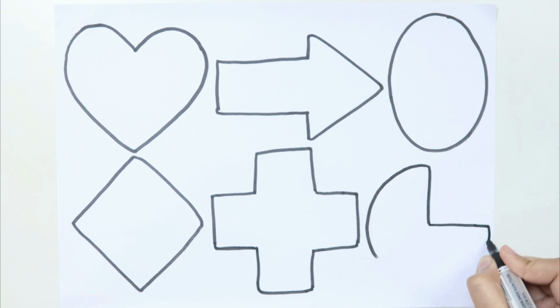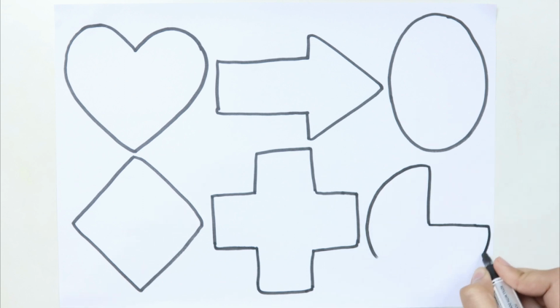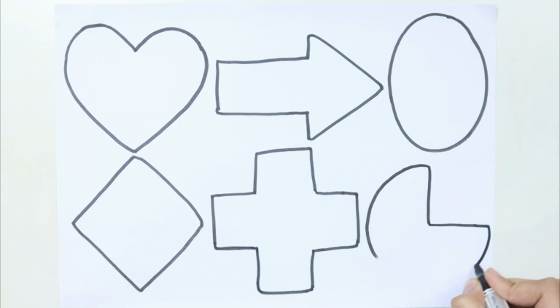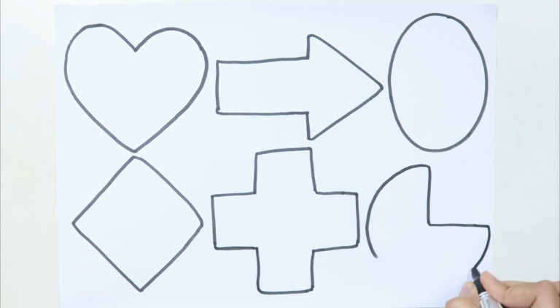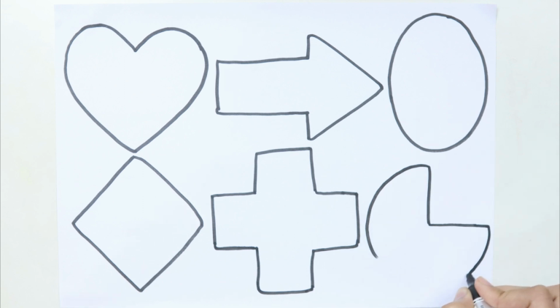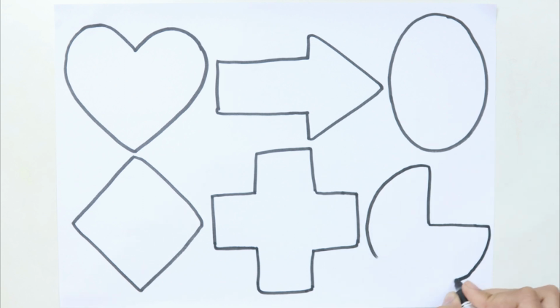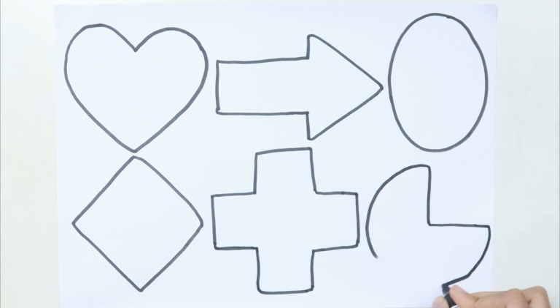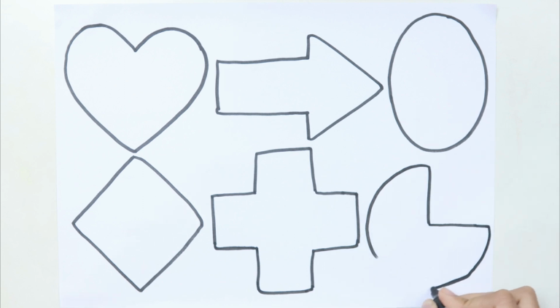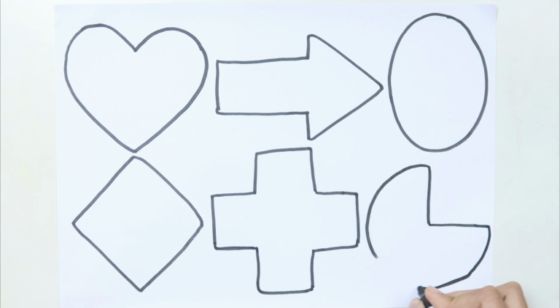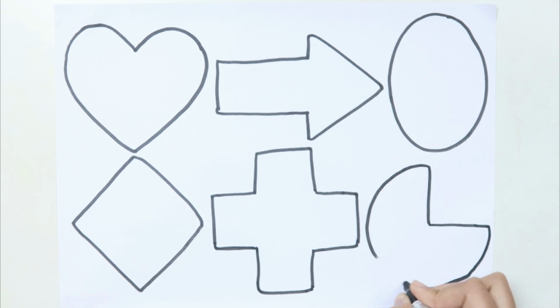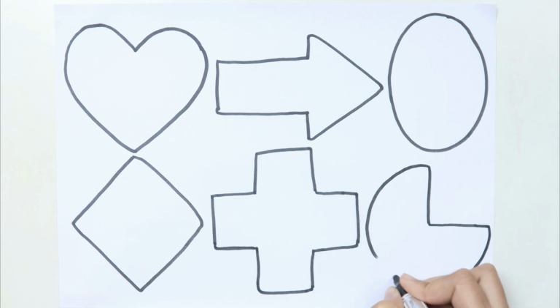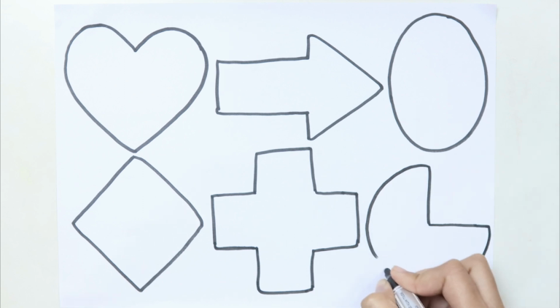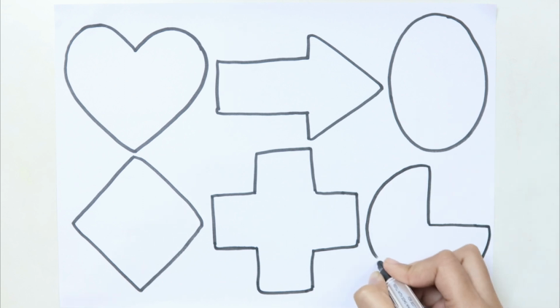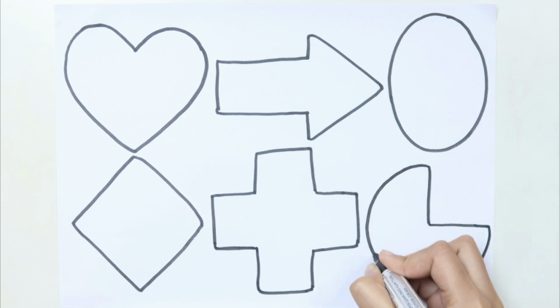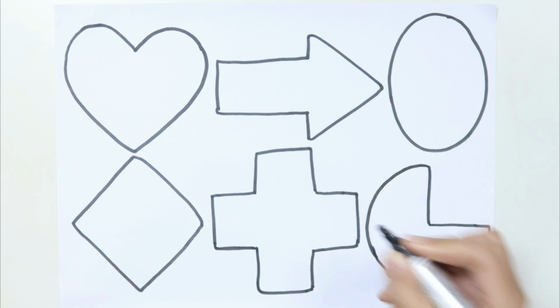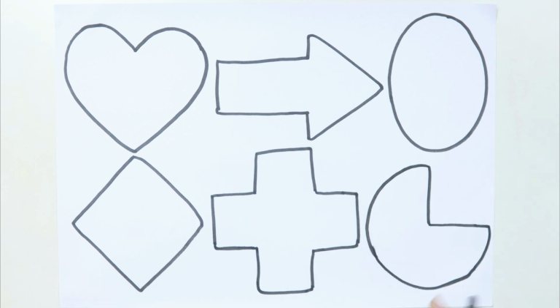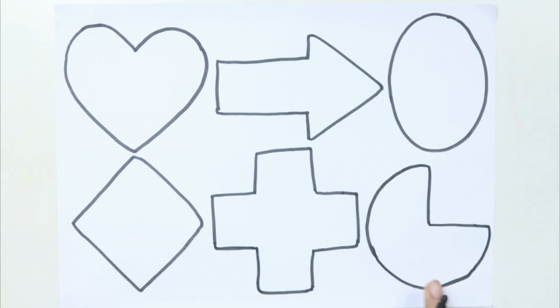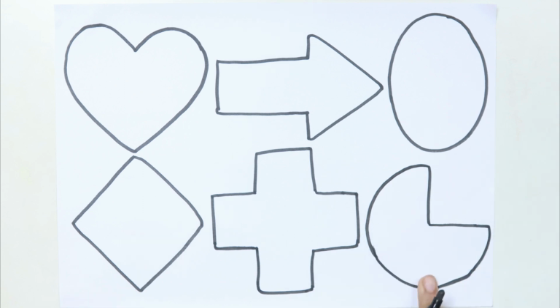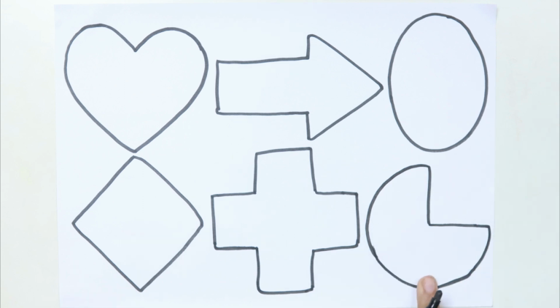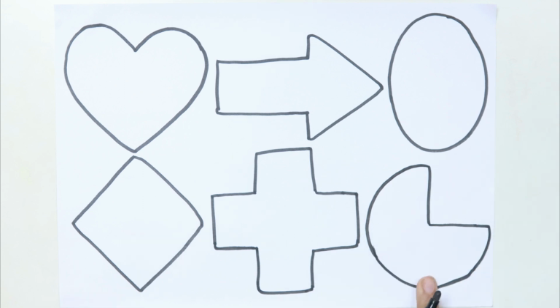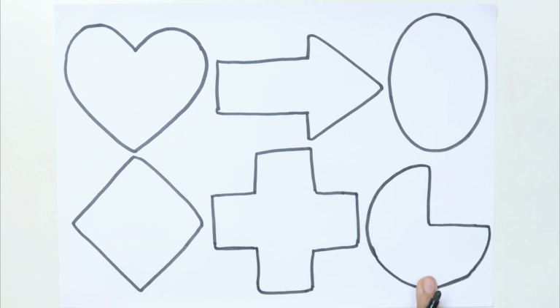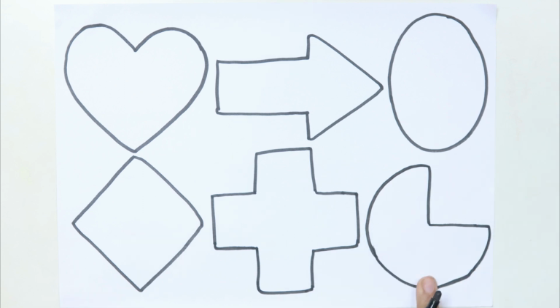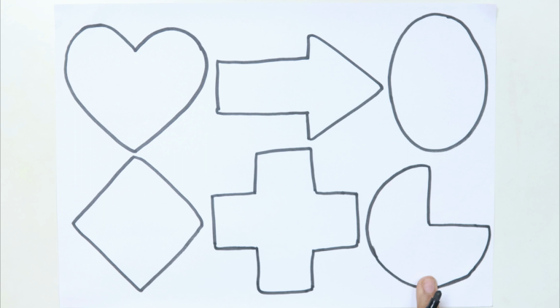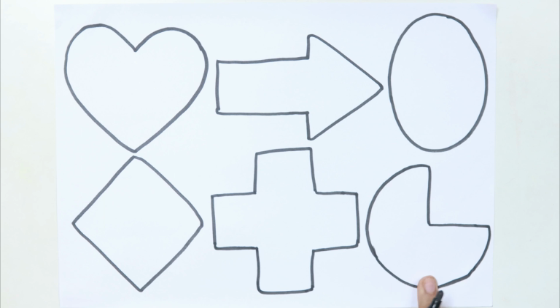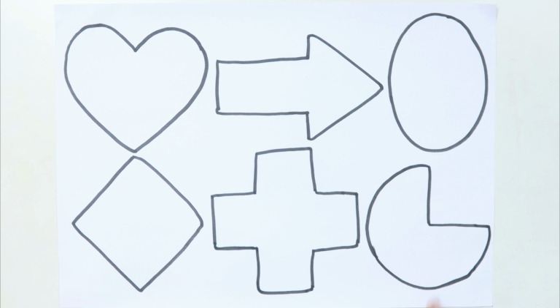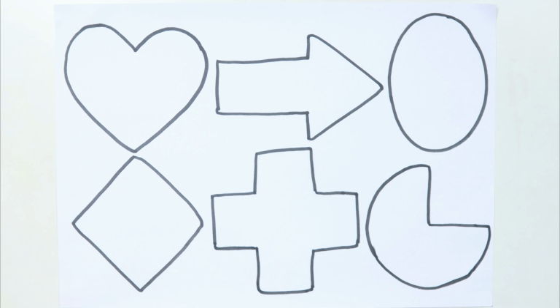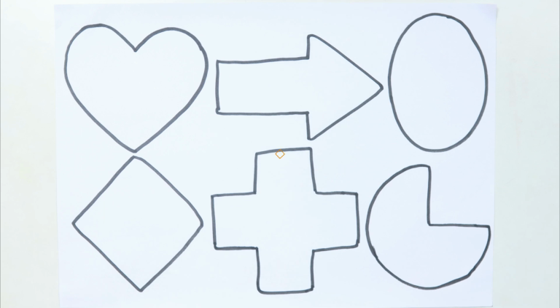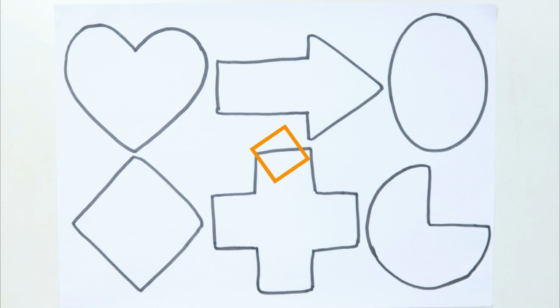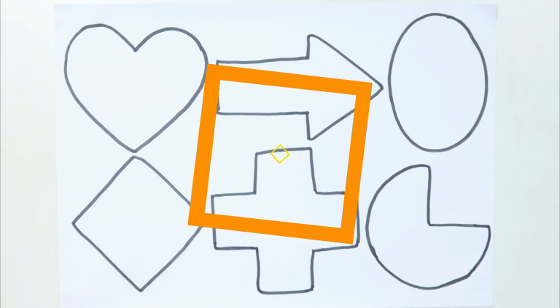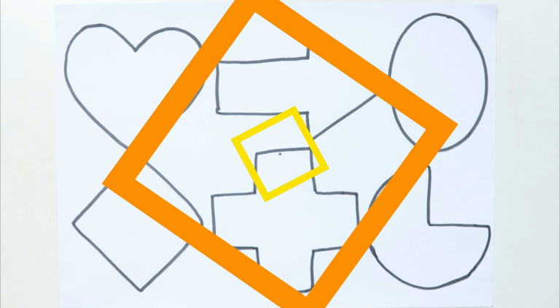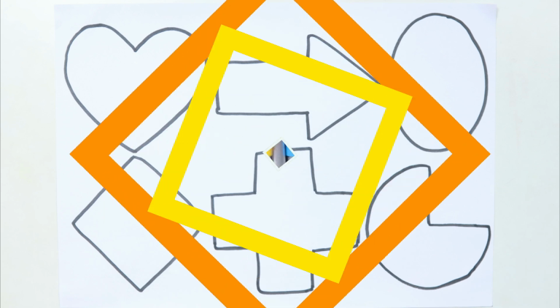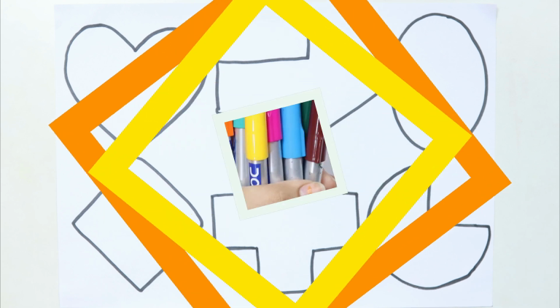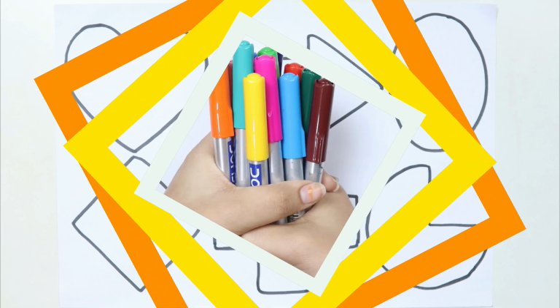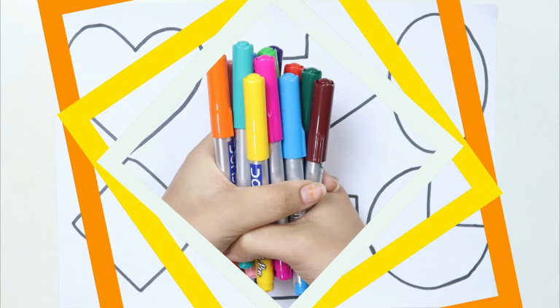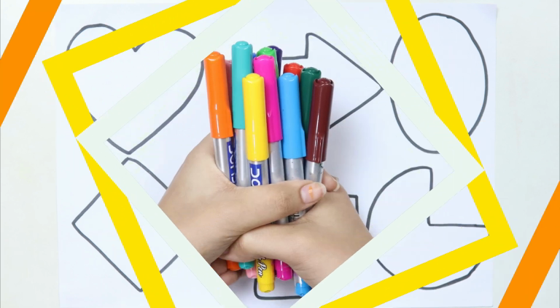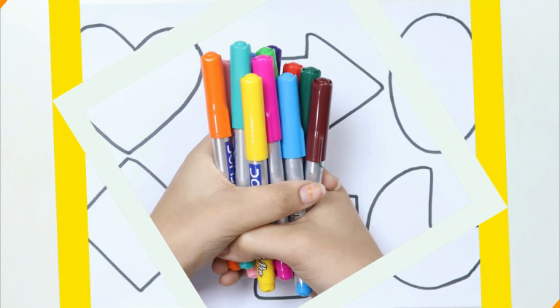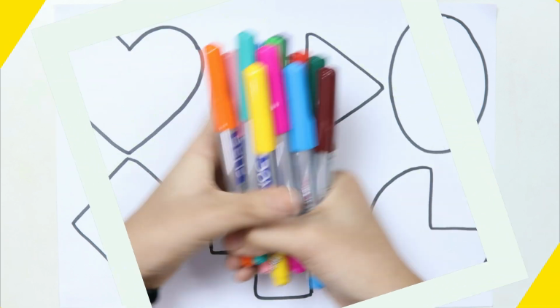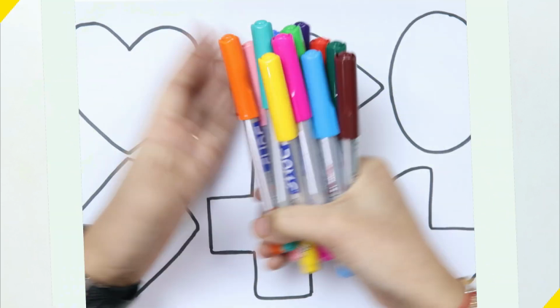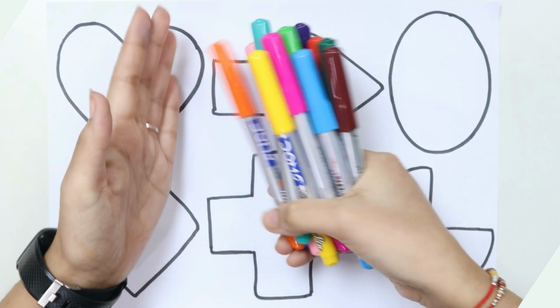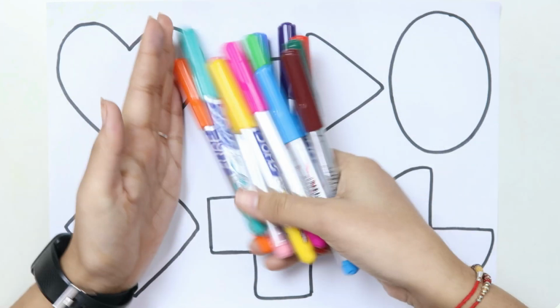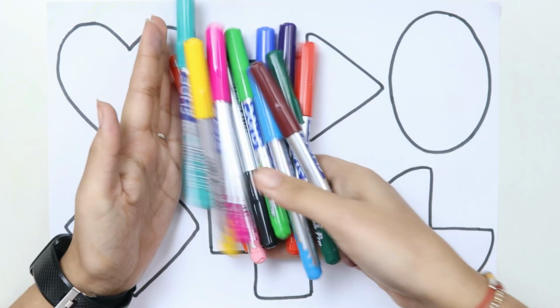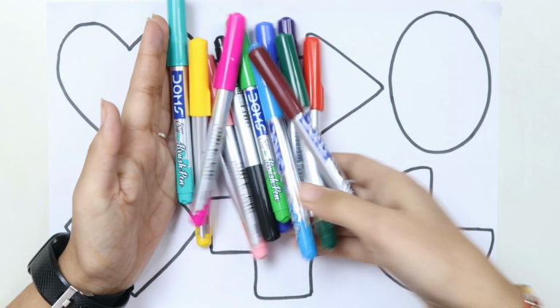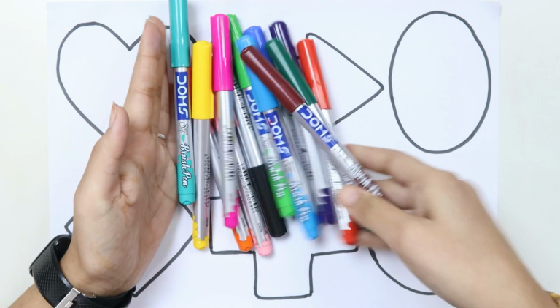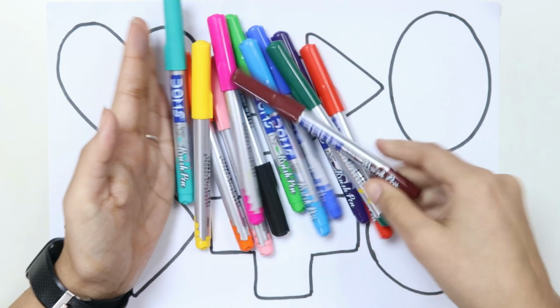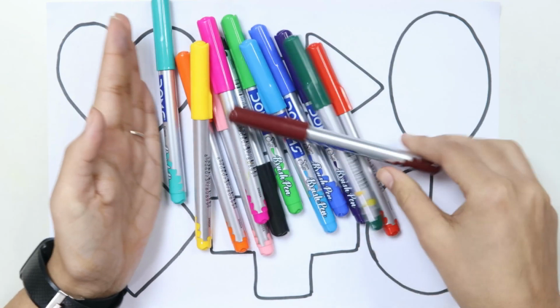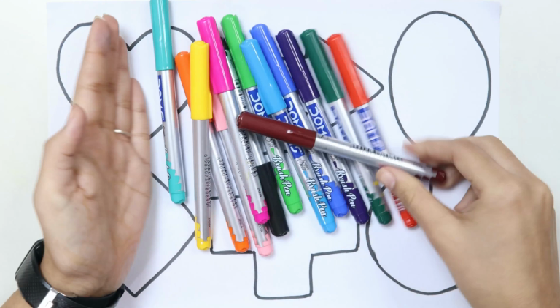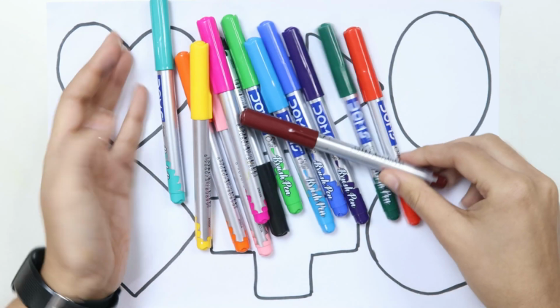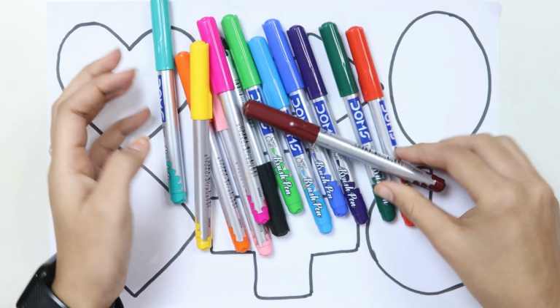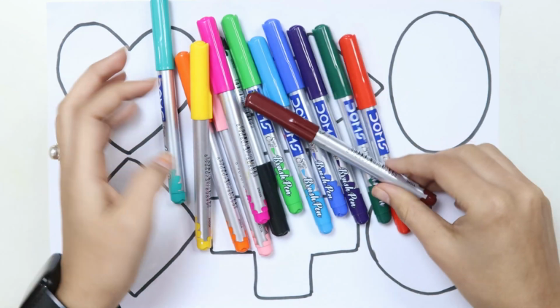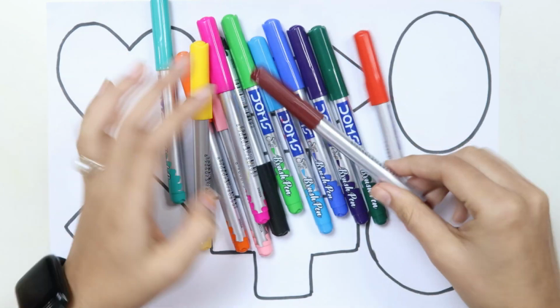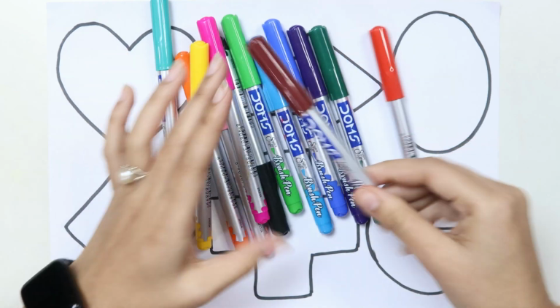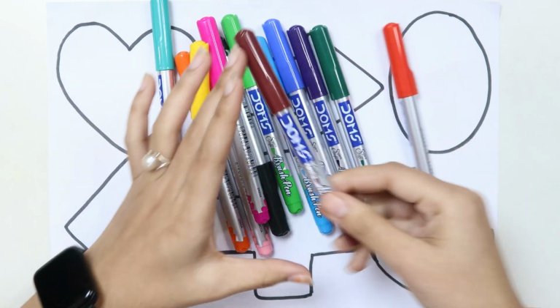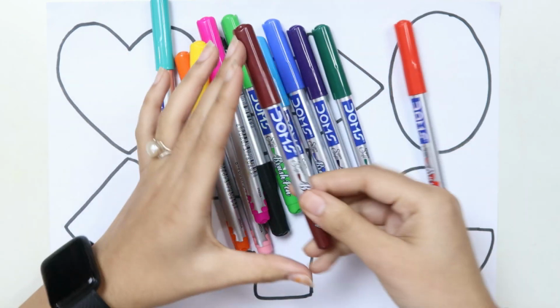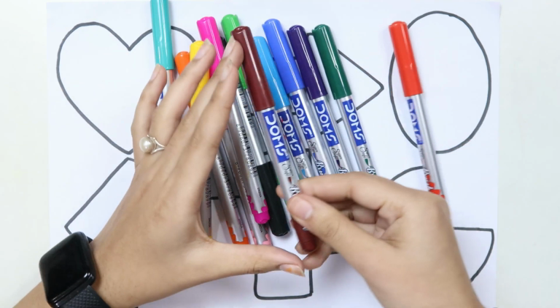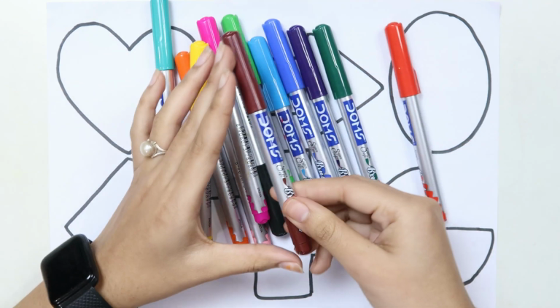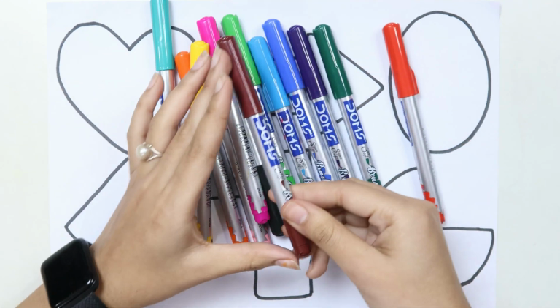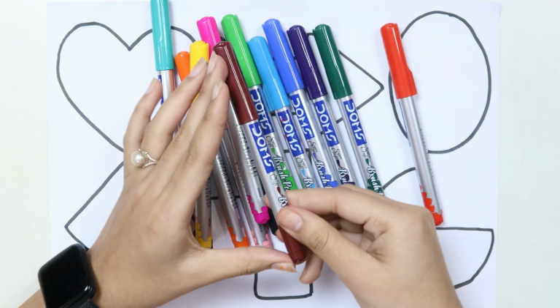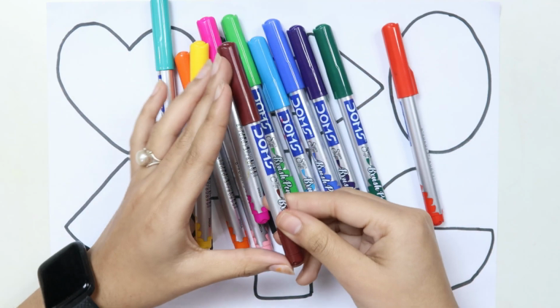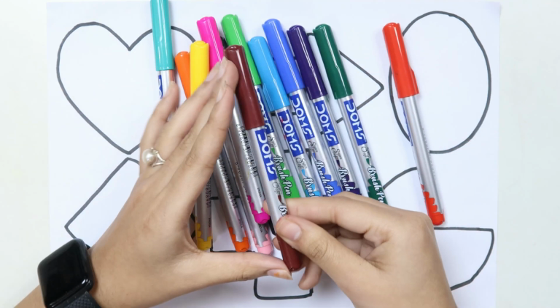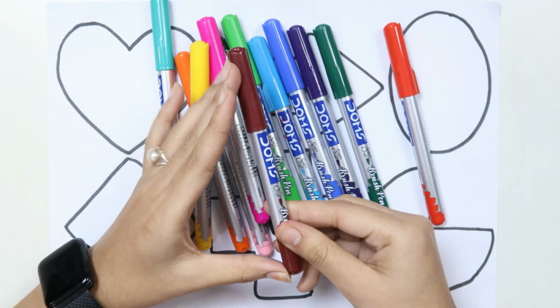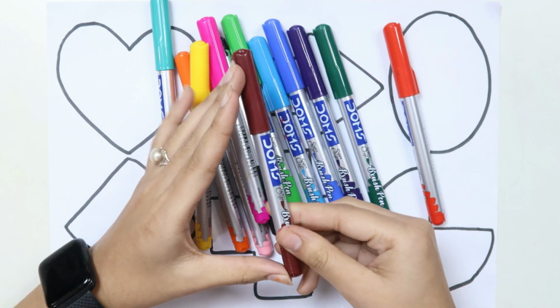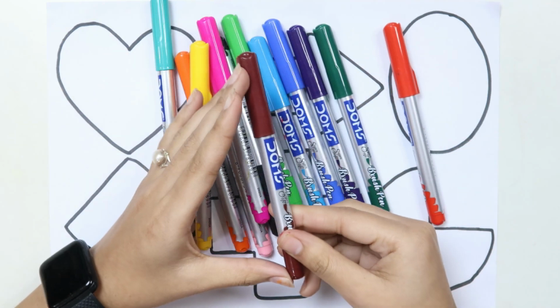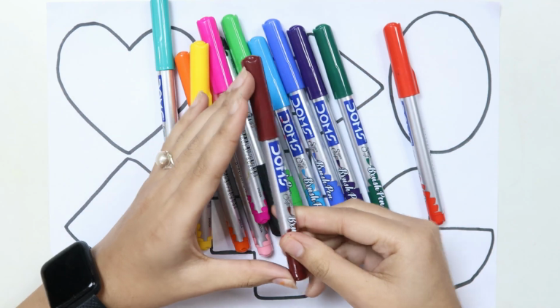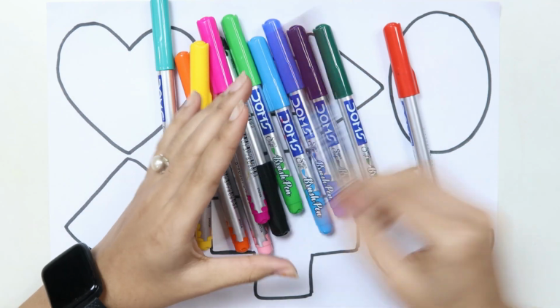Cross, pie. Let's learn some colors. Brown color,